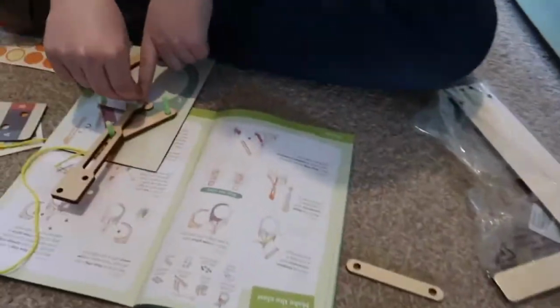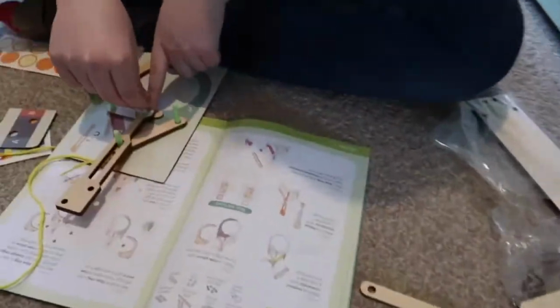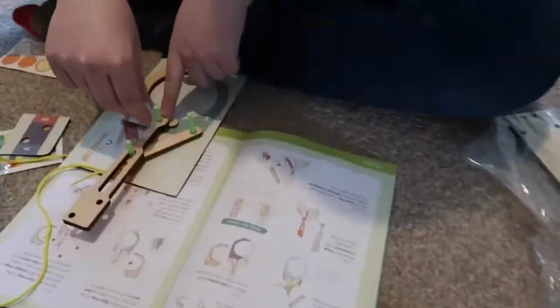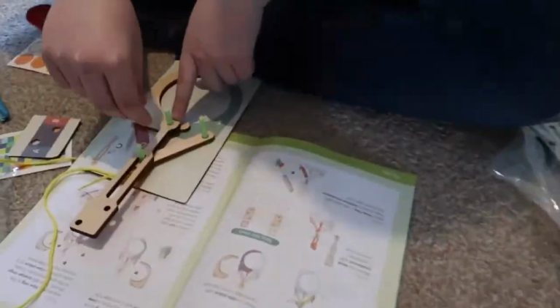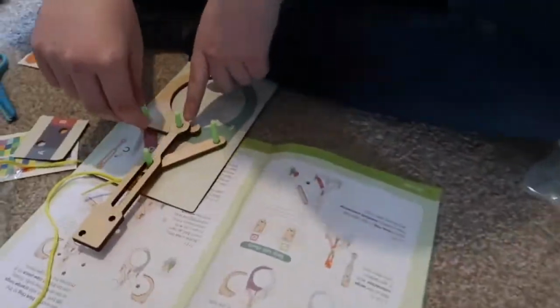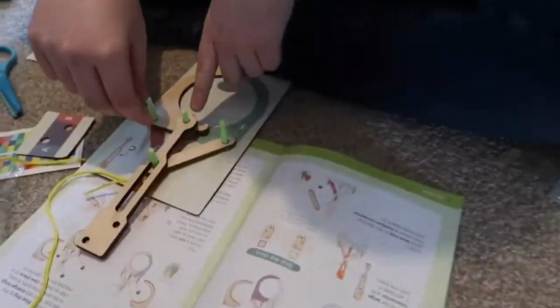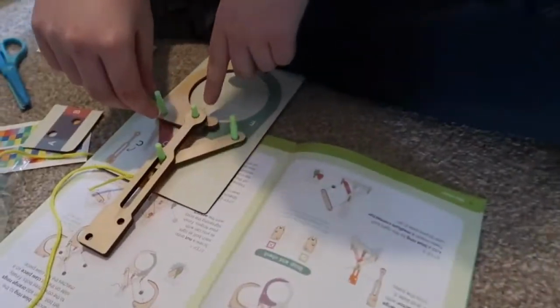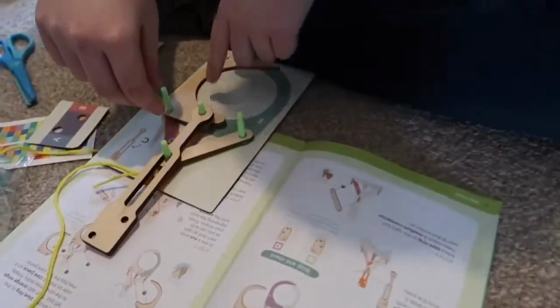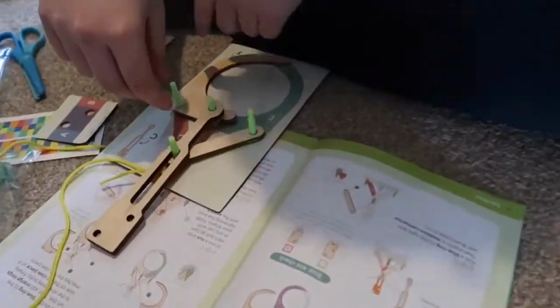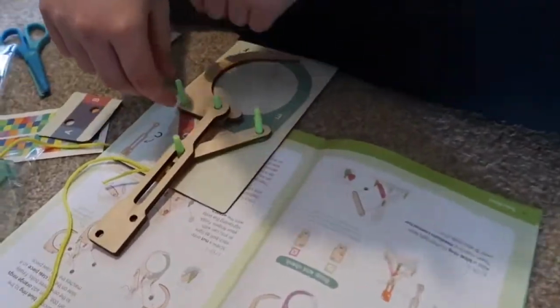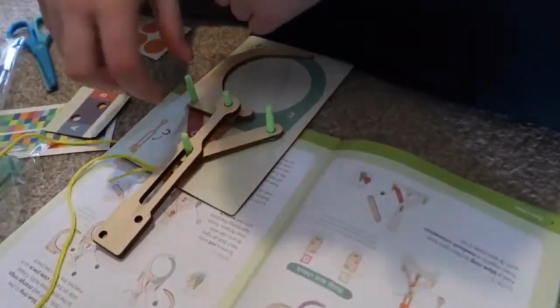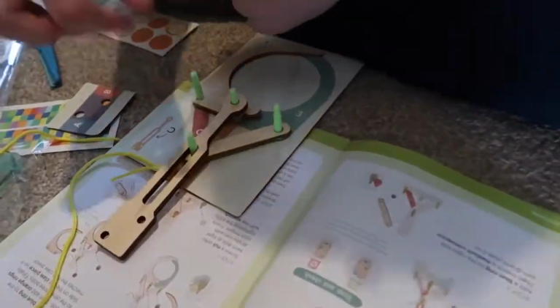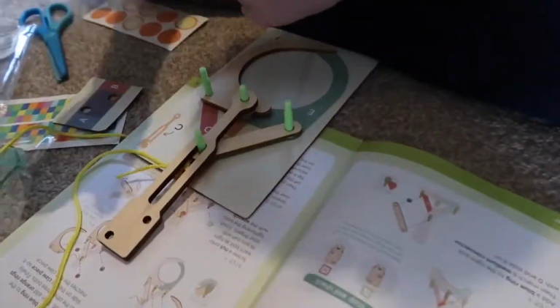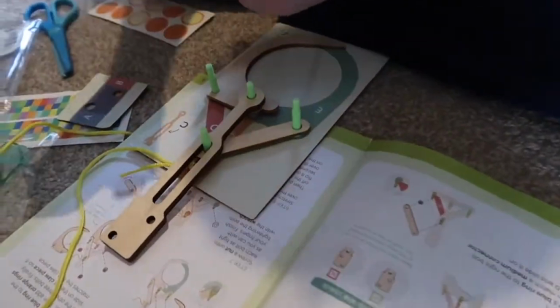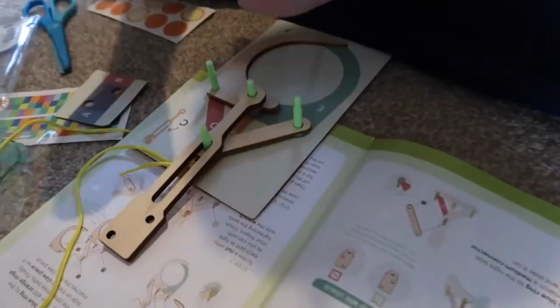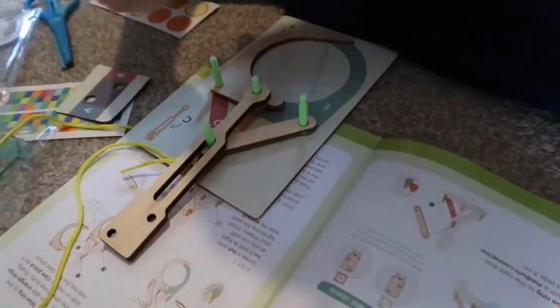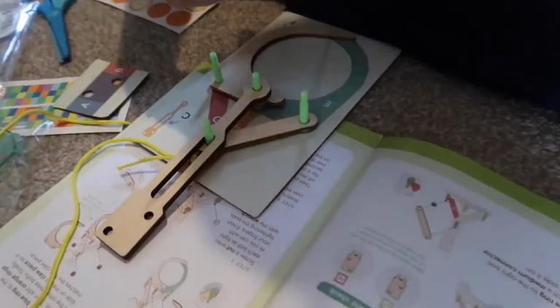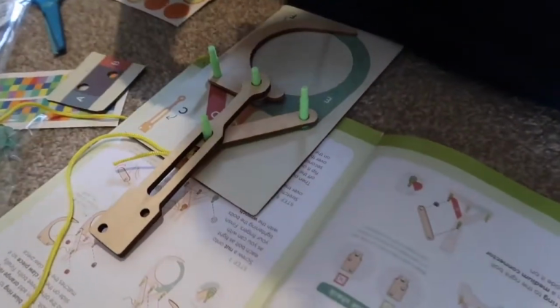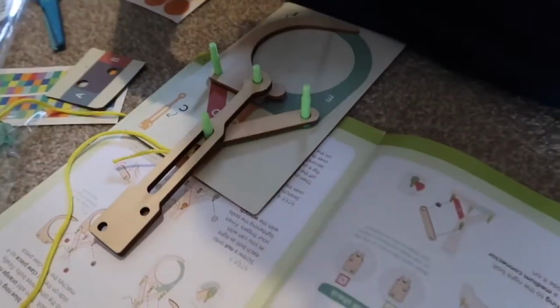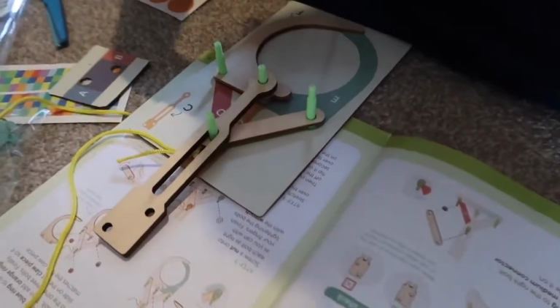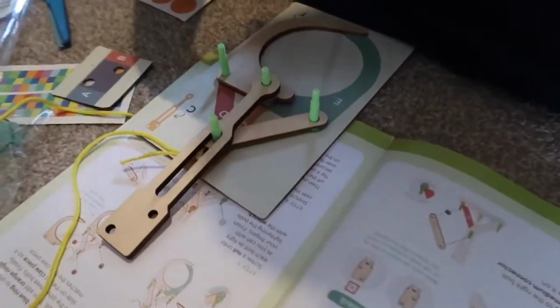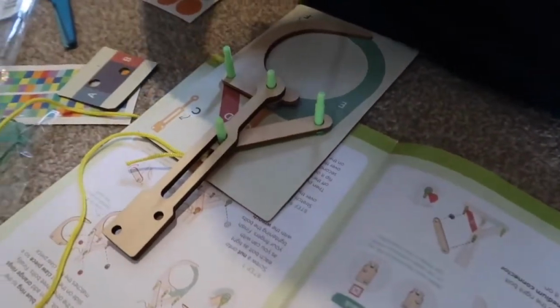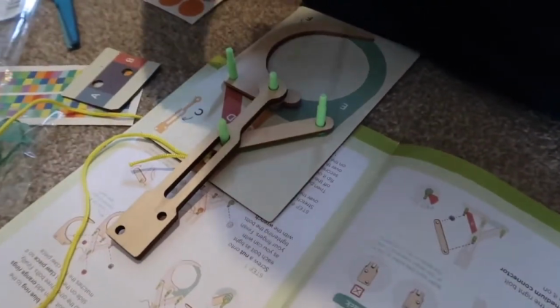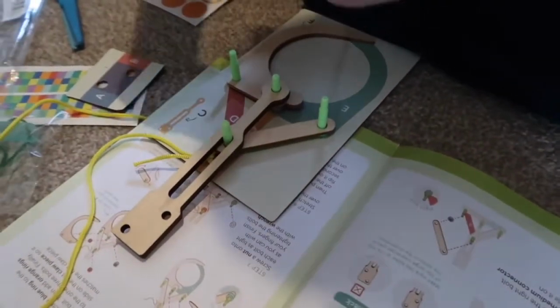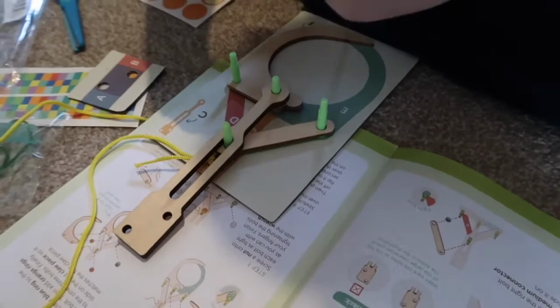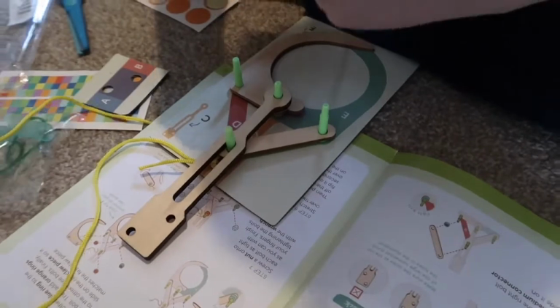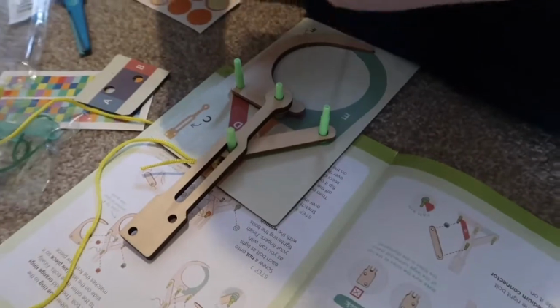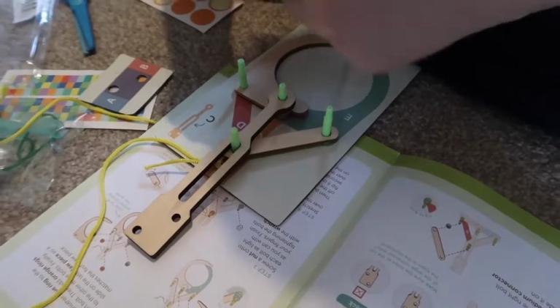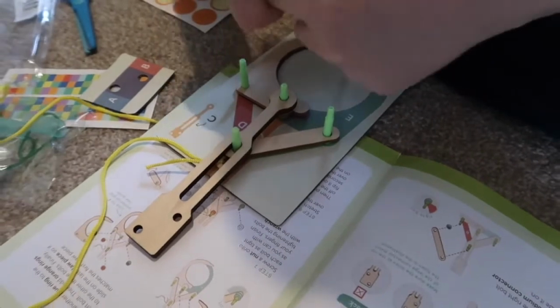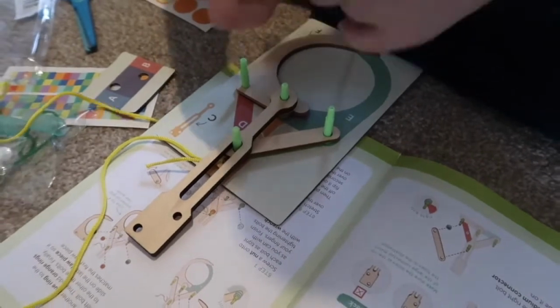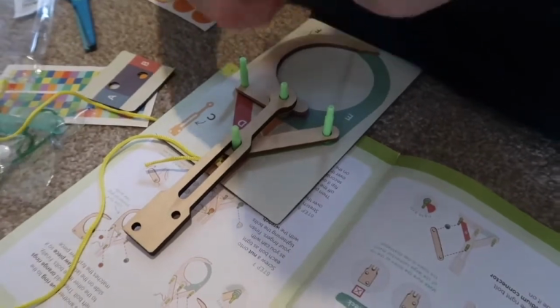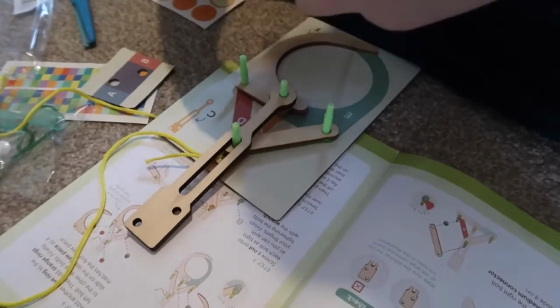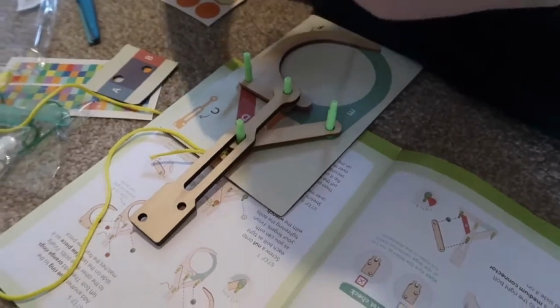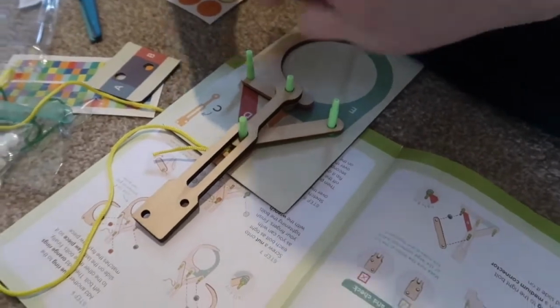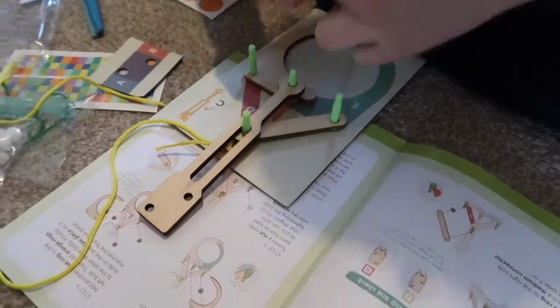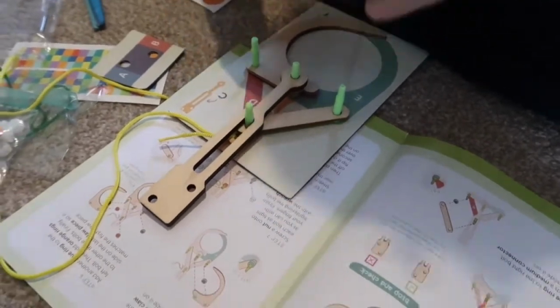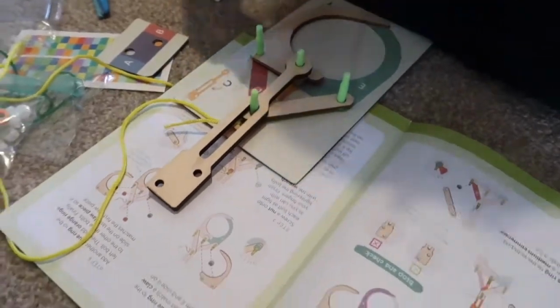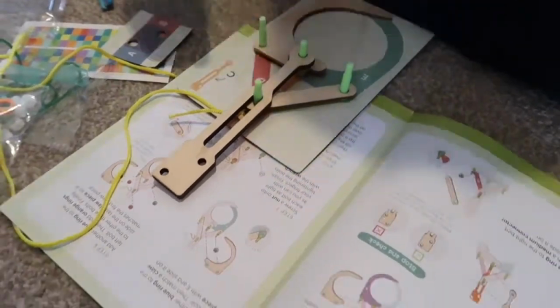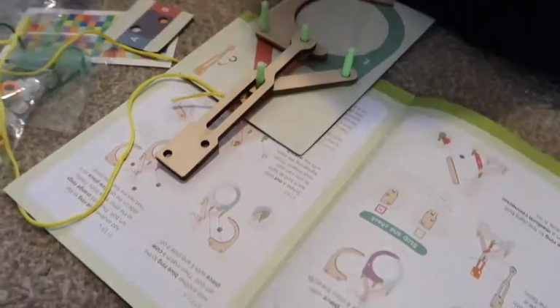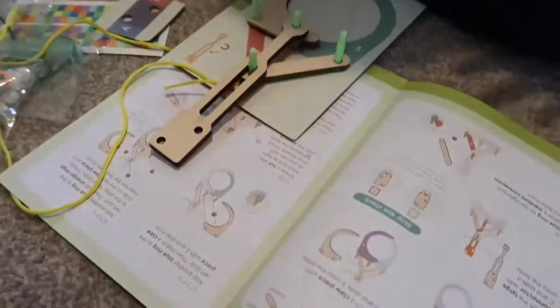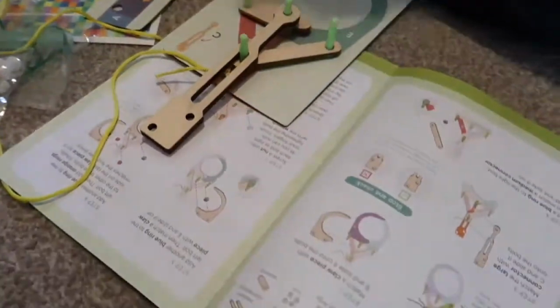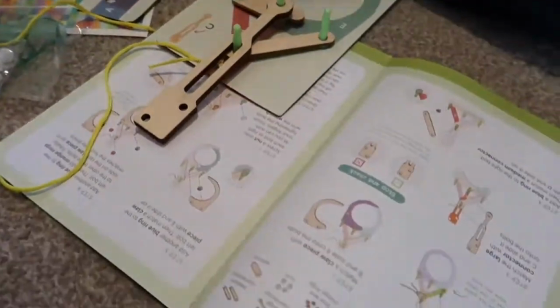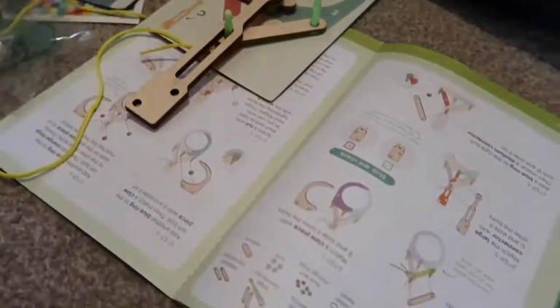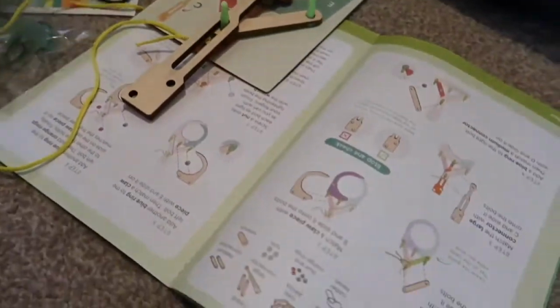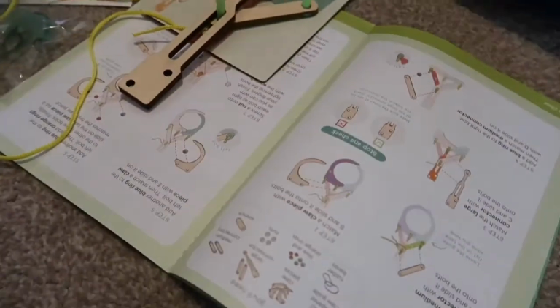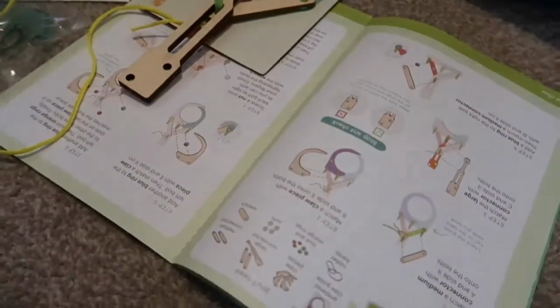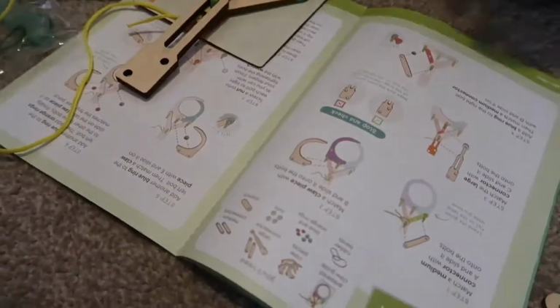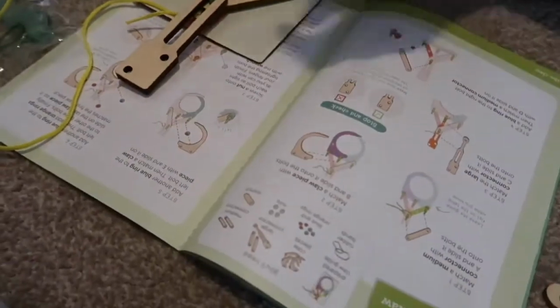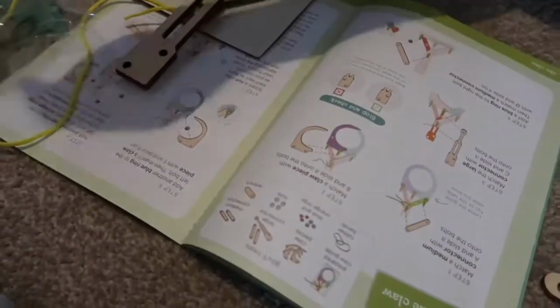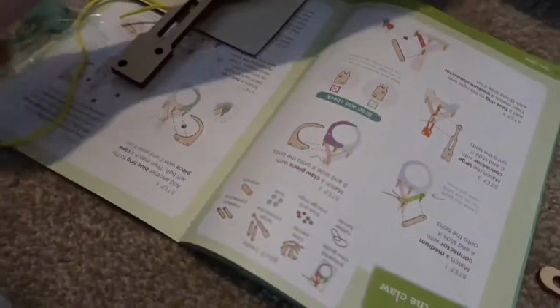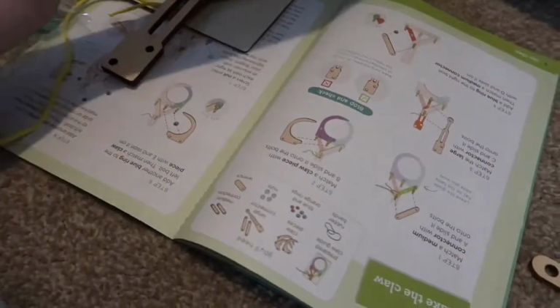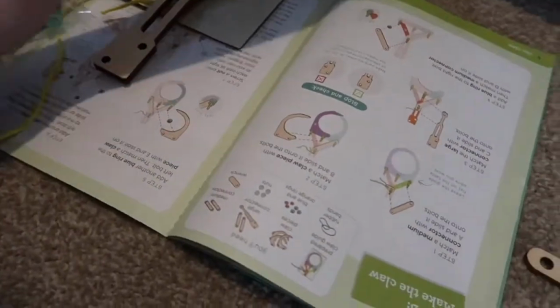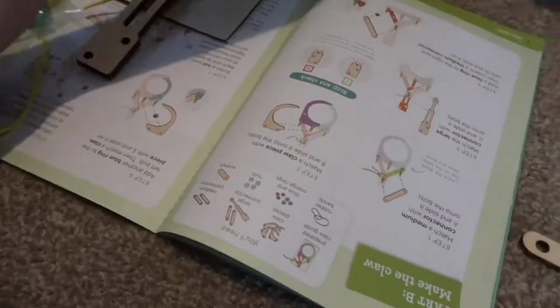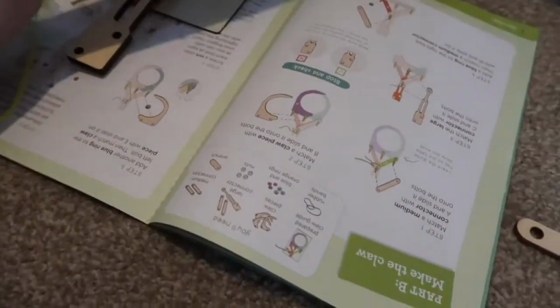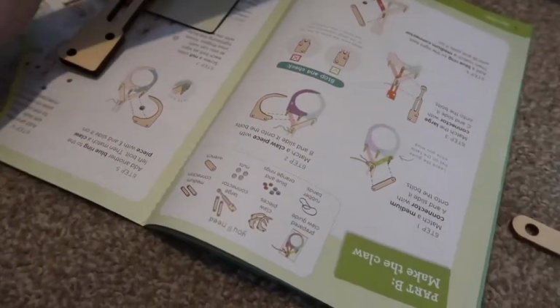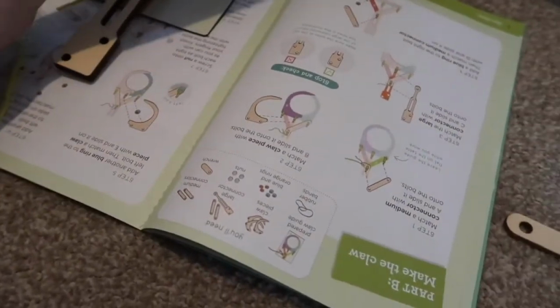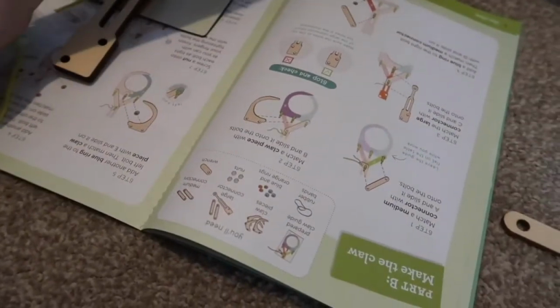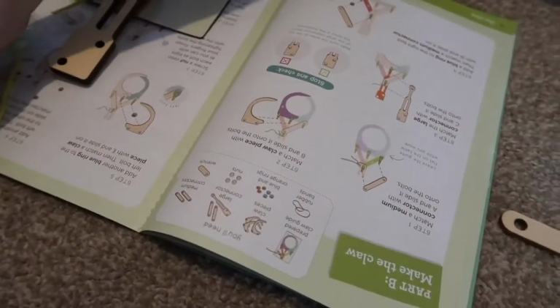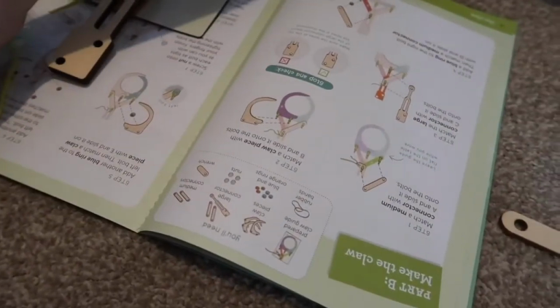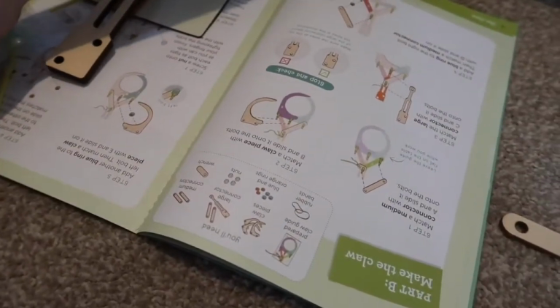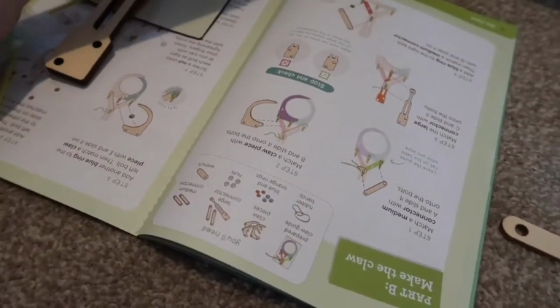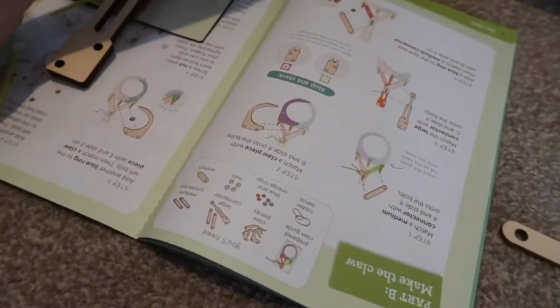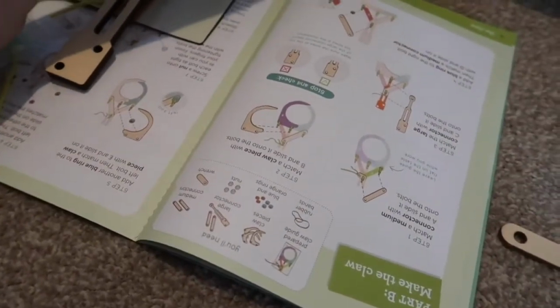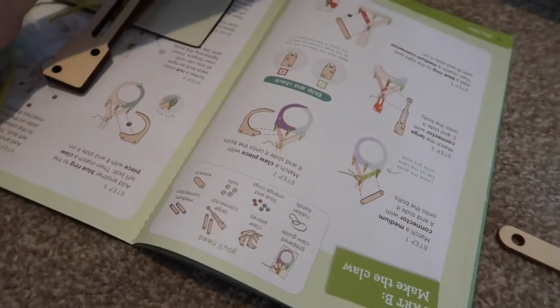Kira is currently trying to figure out the parts from the instructions. They're quite easy instructions — step by step.